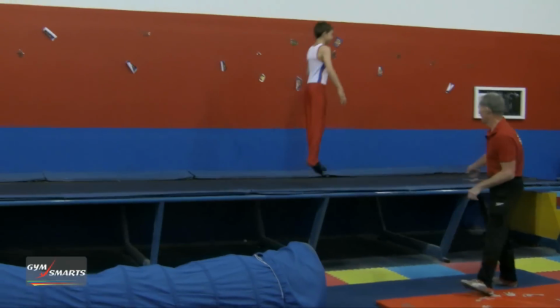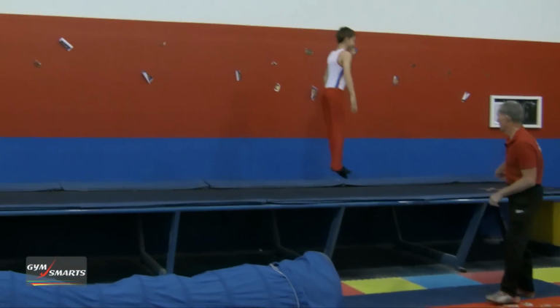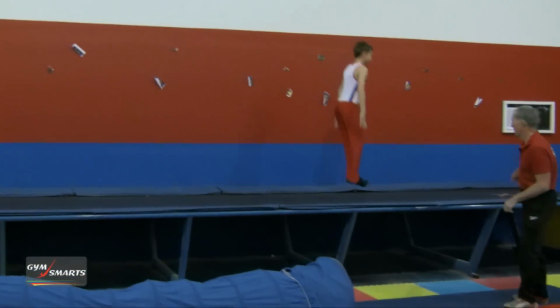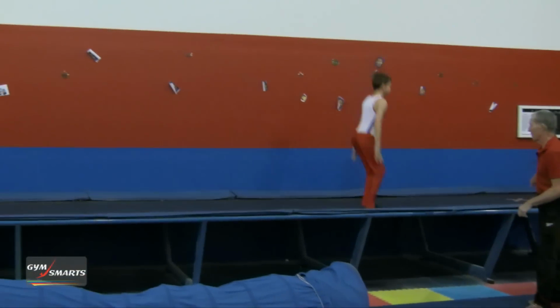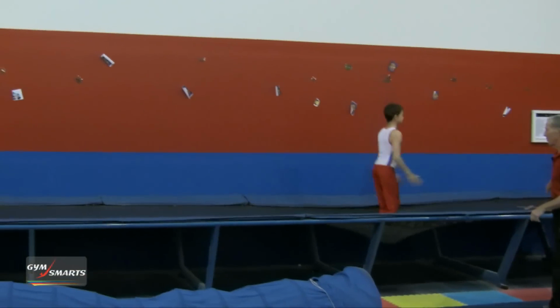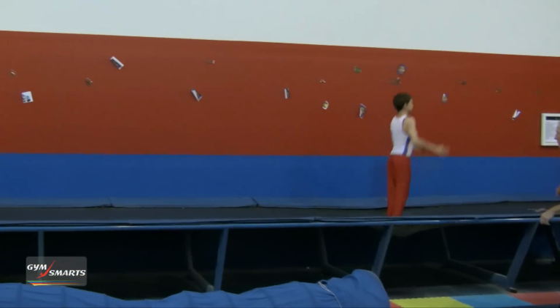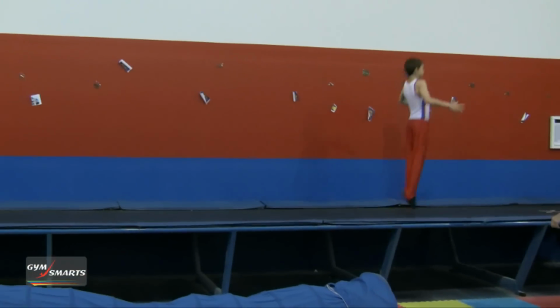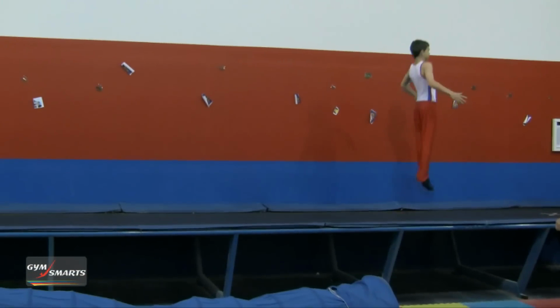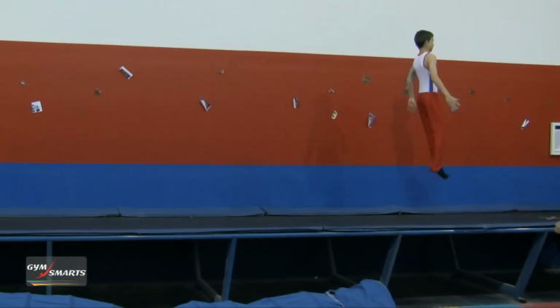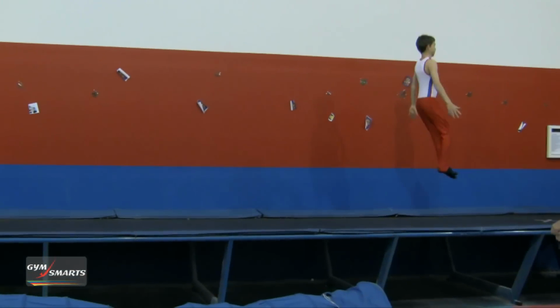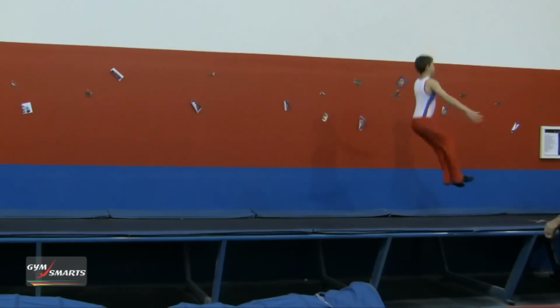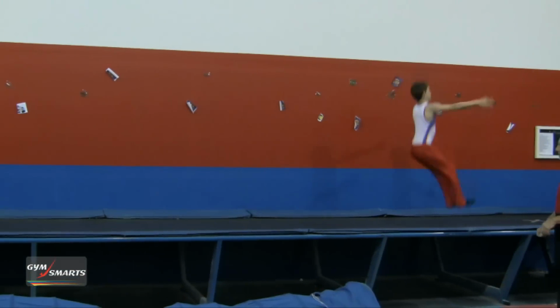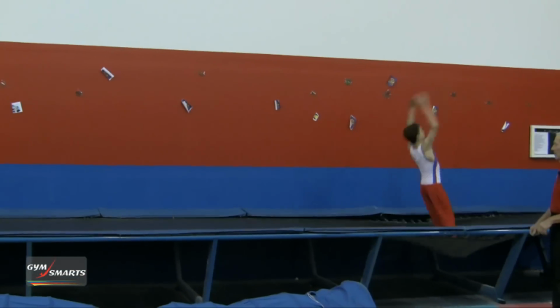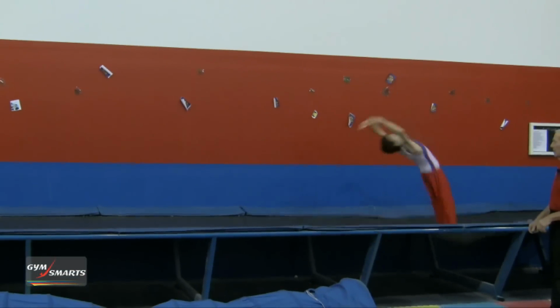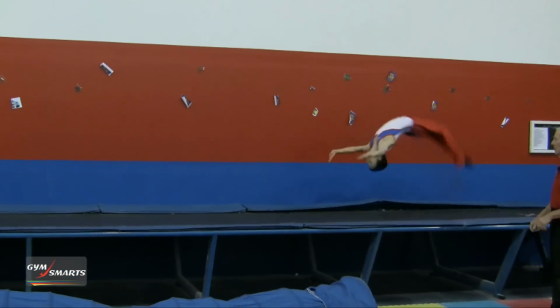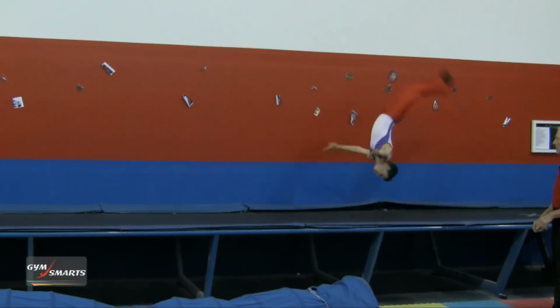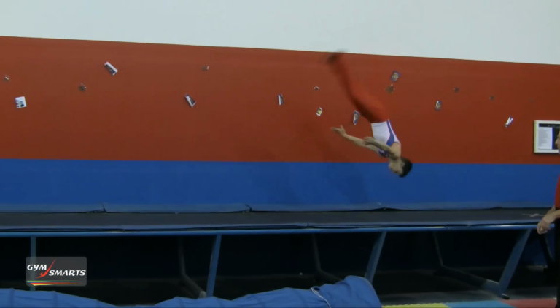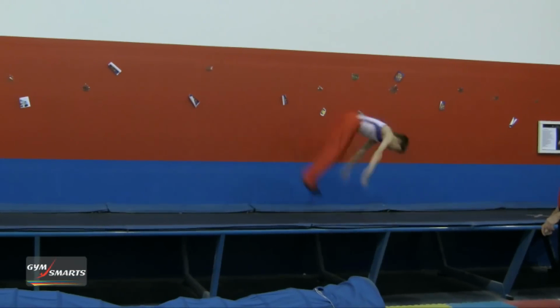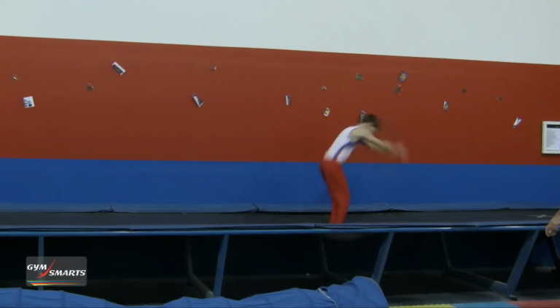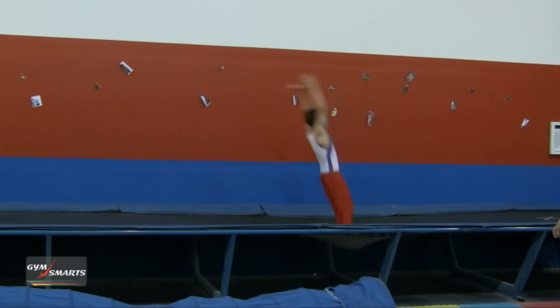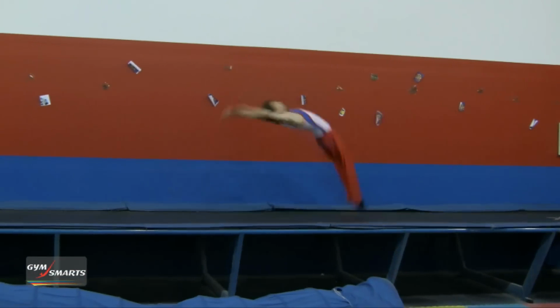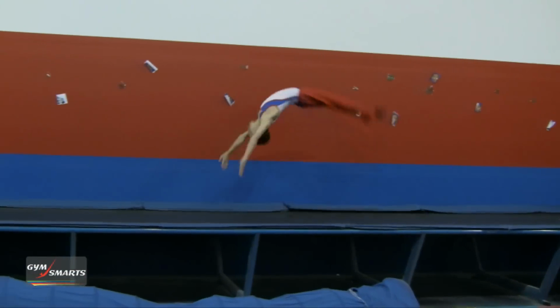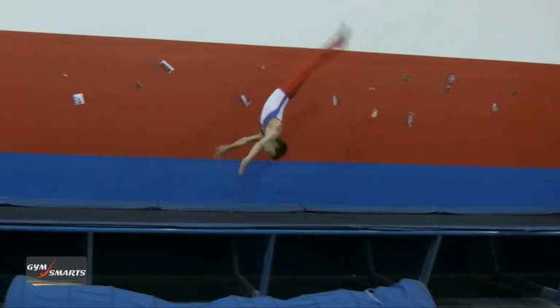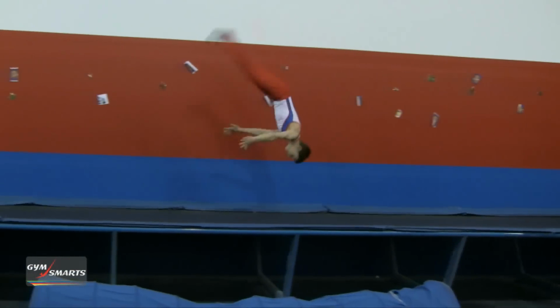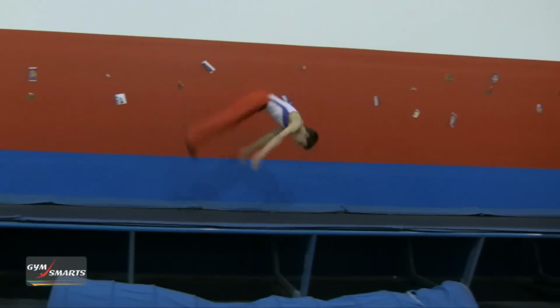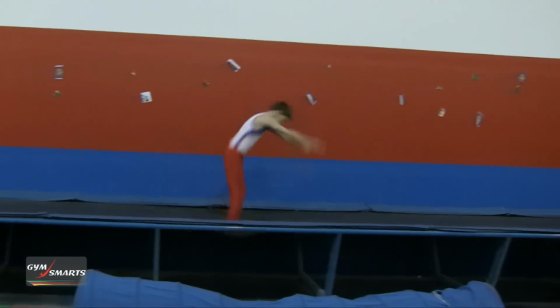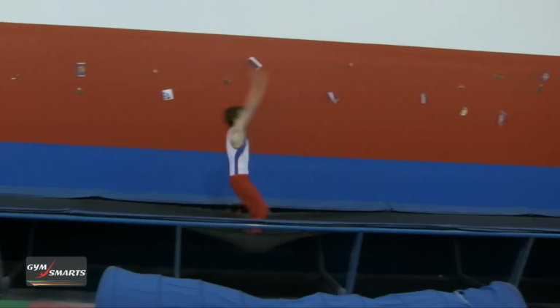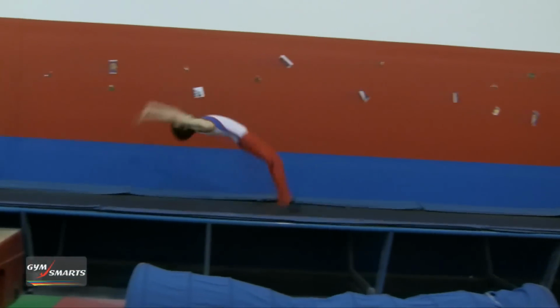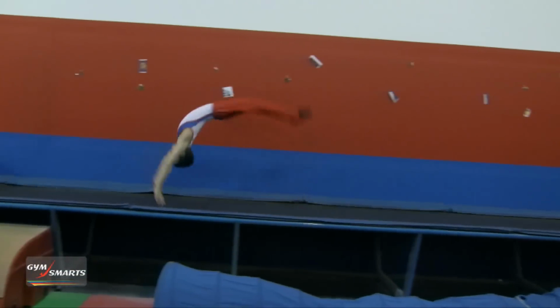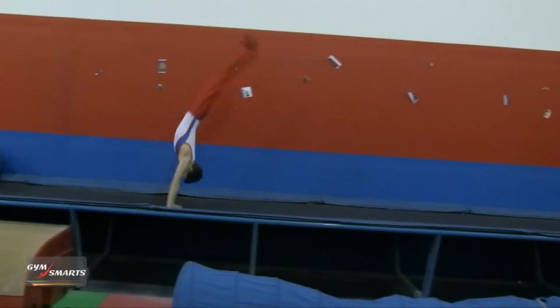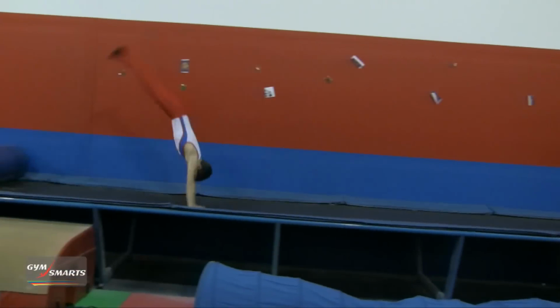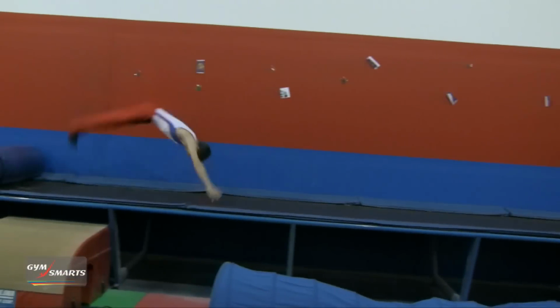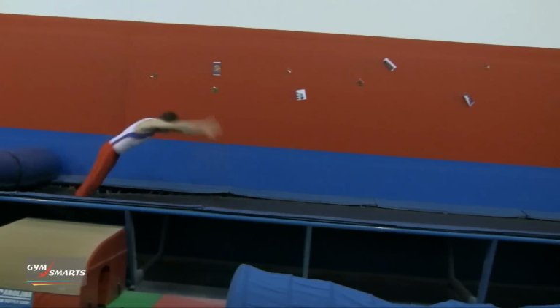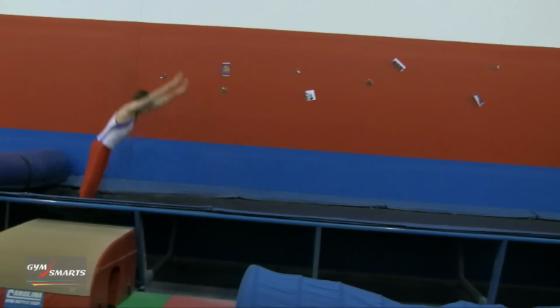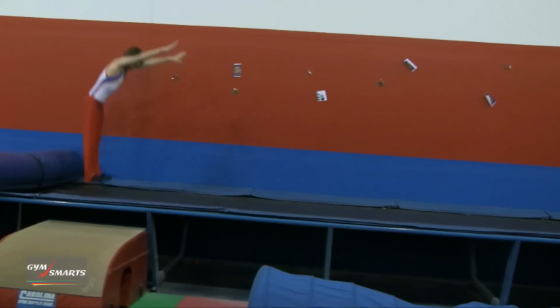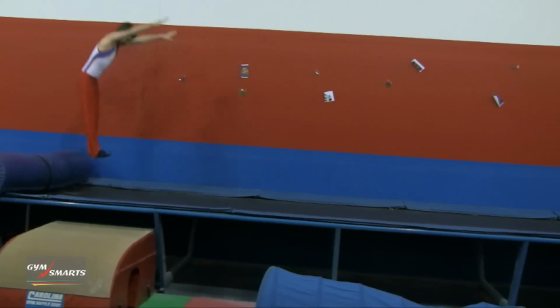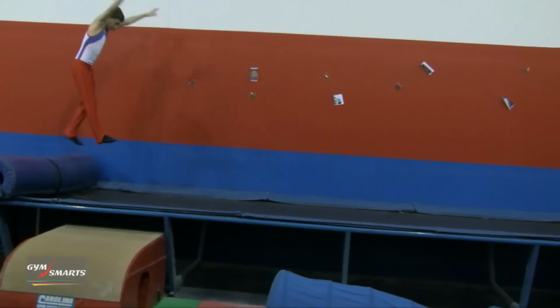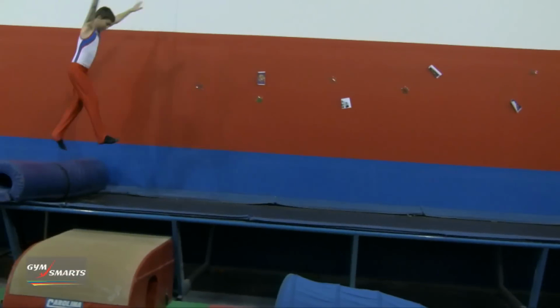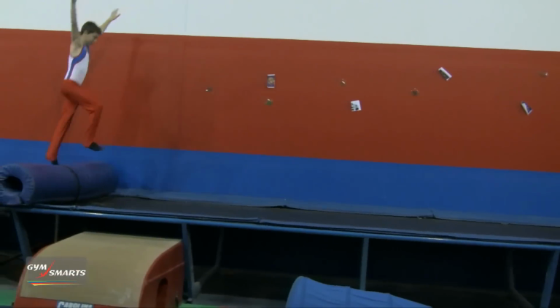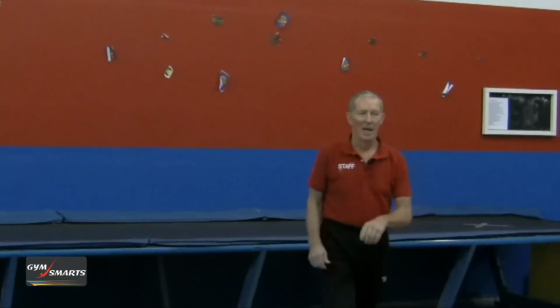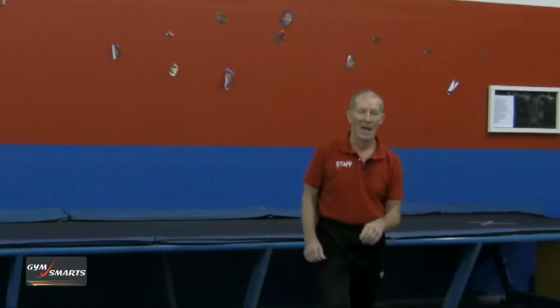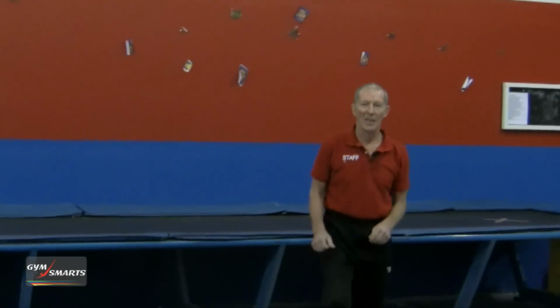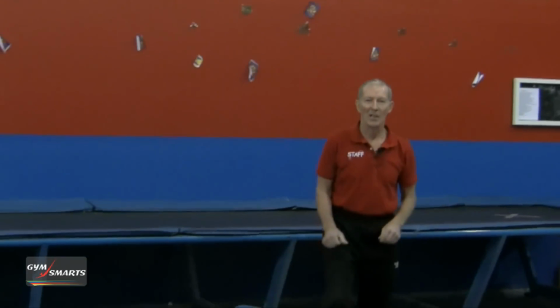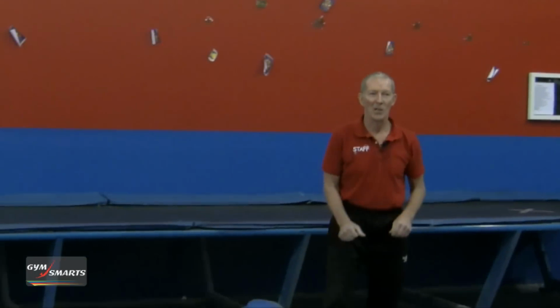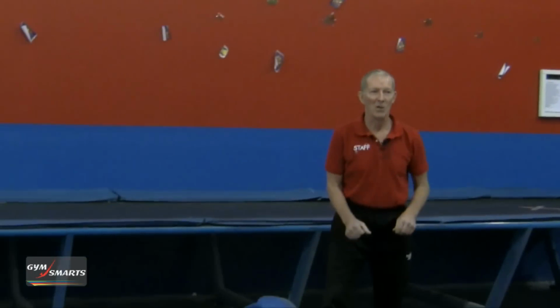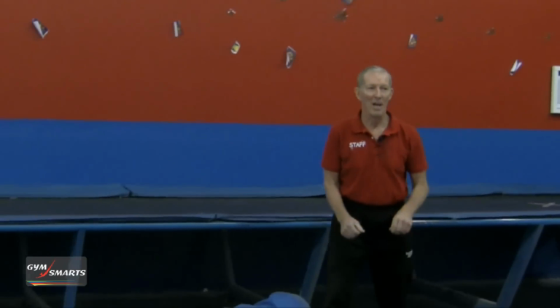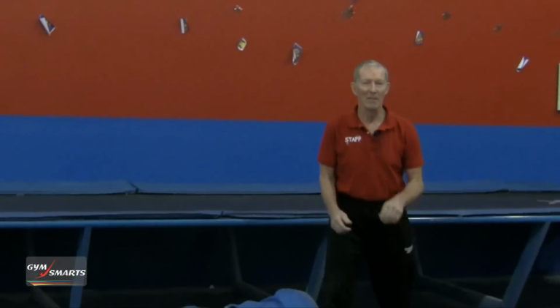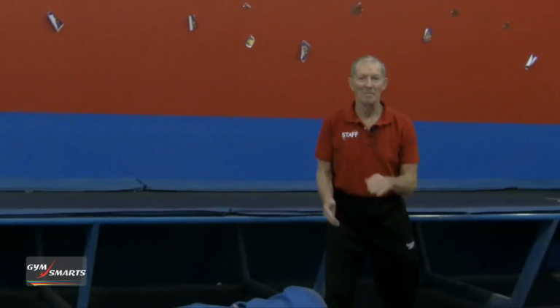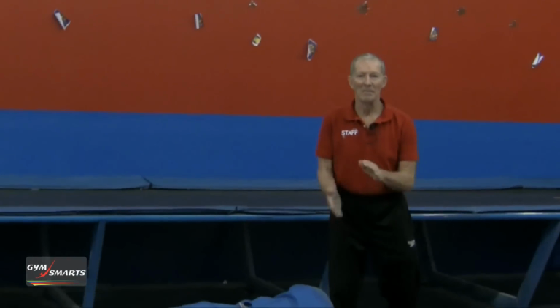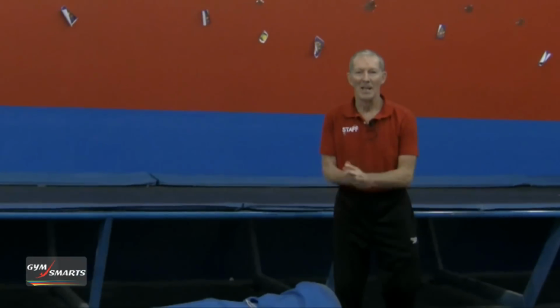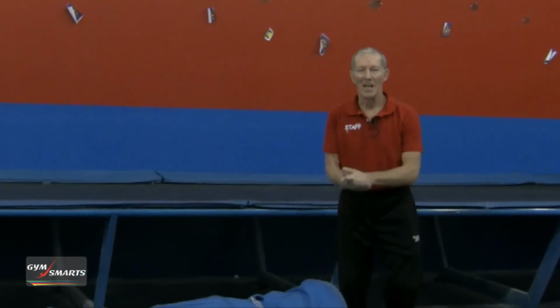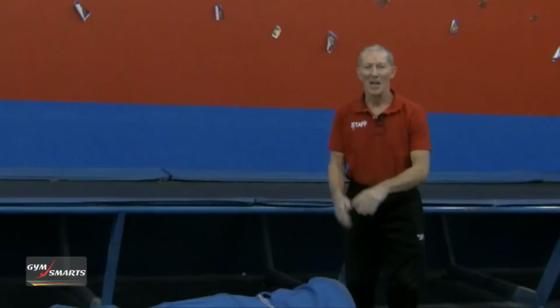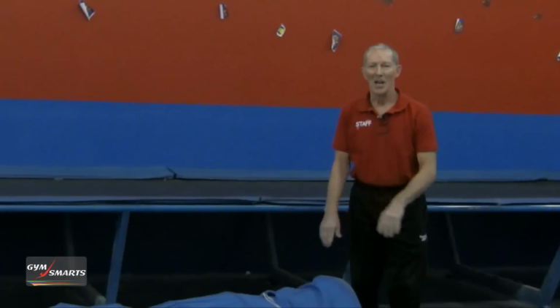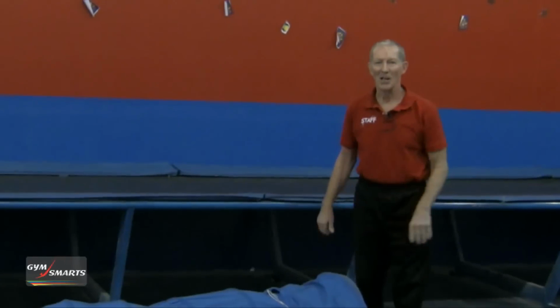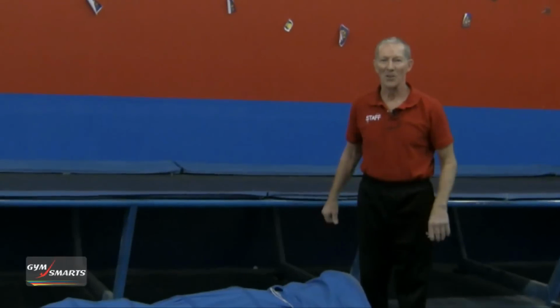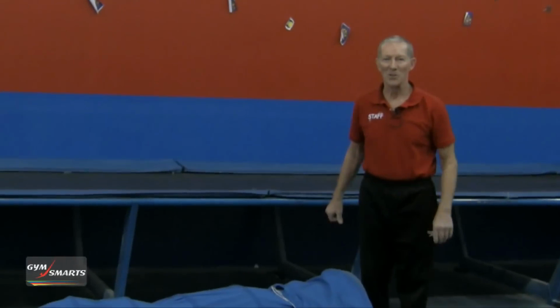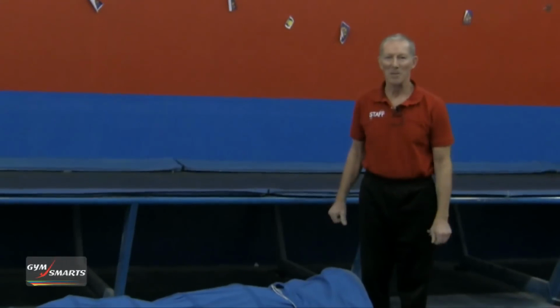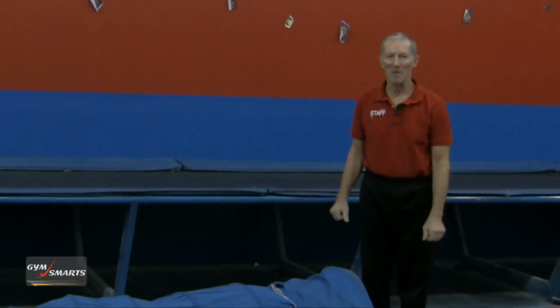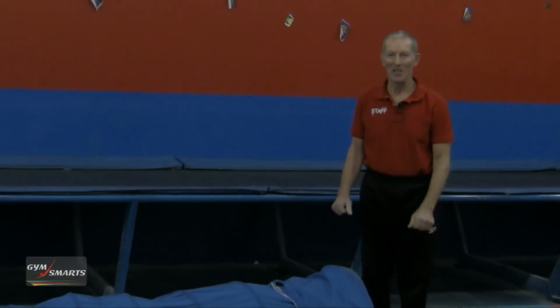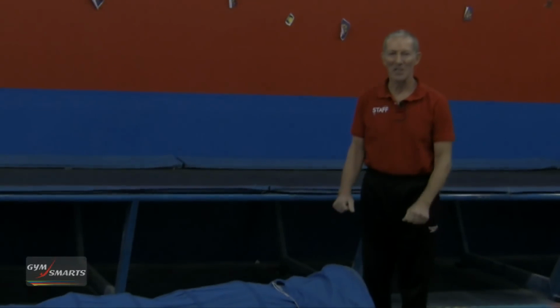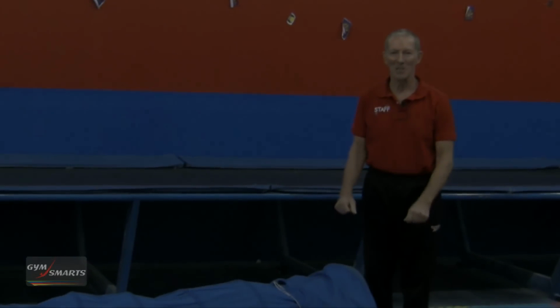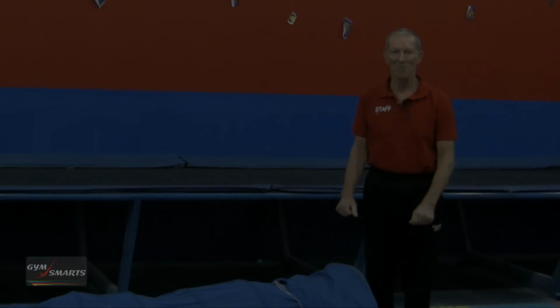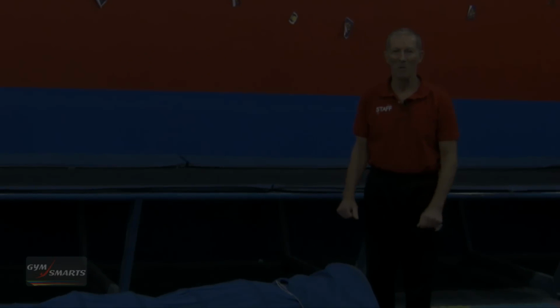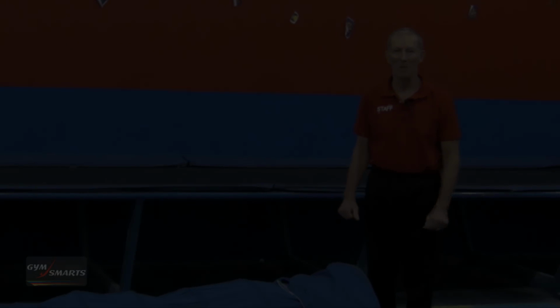Start up here. And there you have it, another Gymnastics Minute.